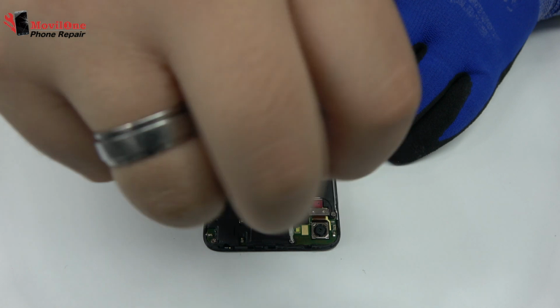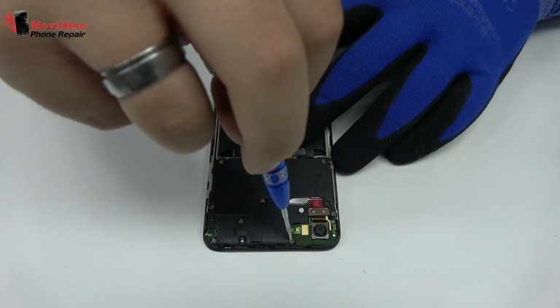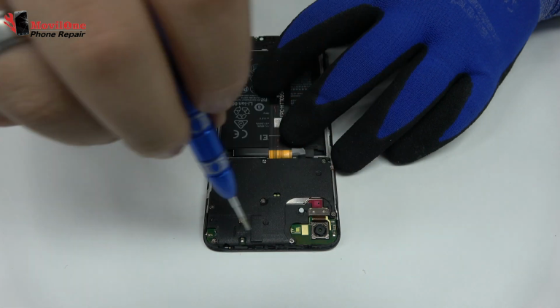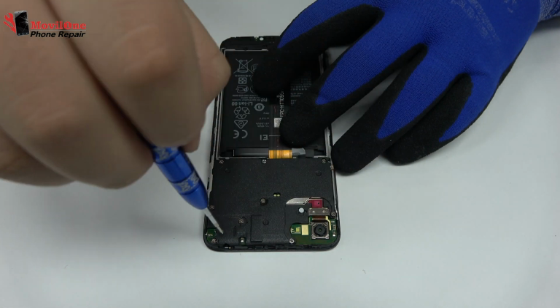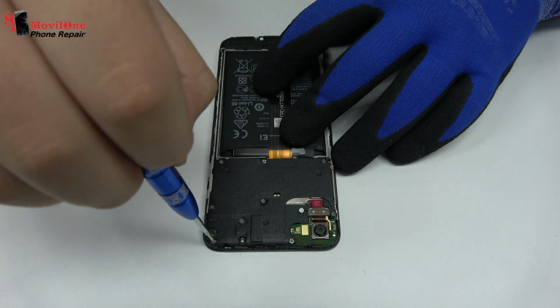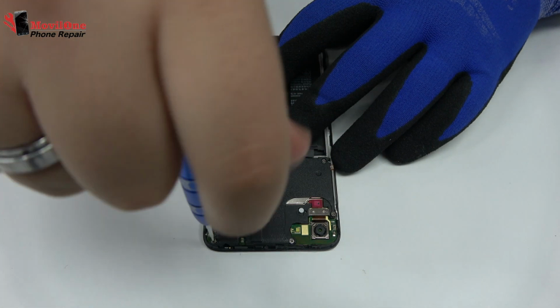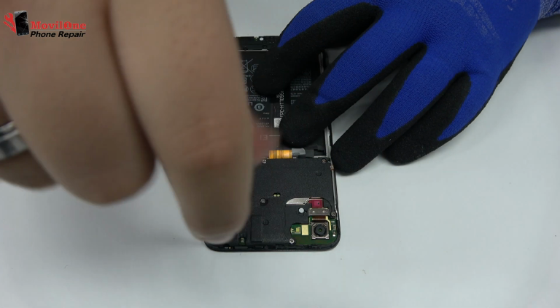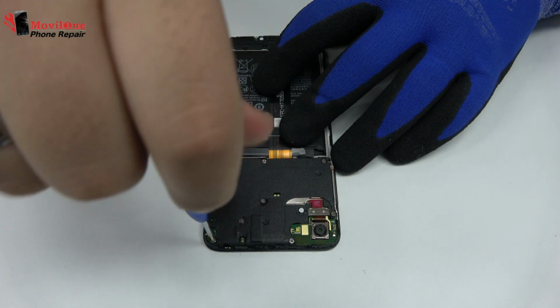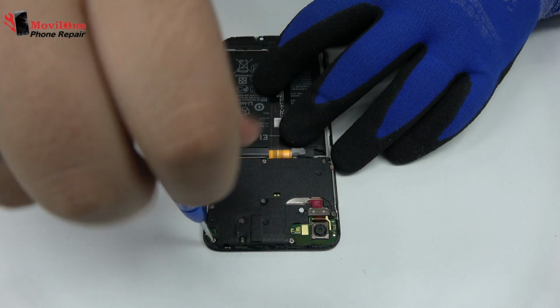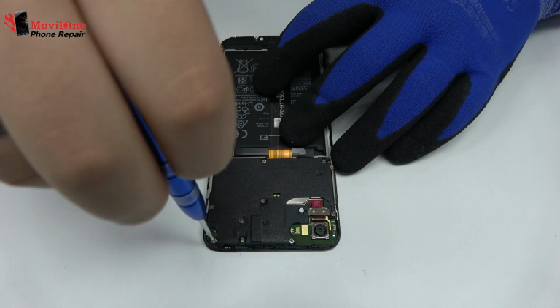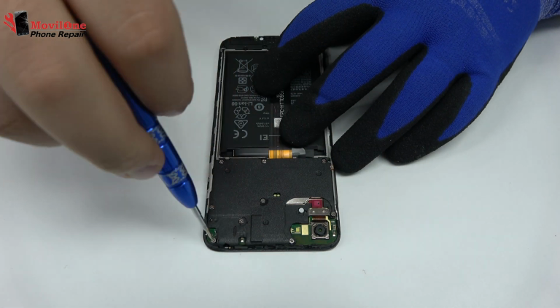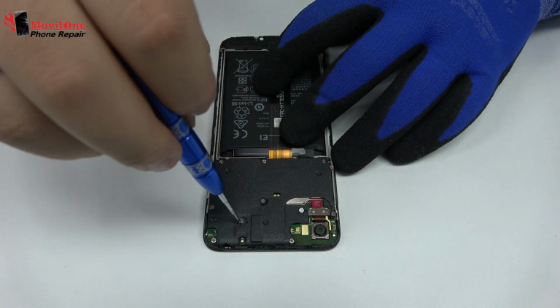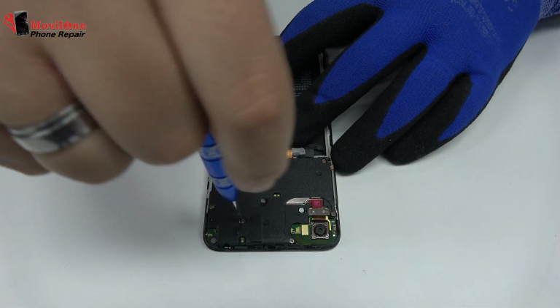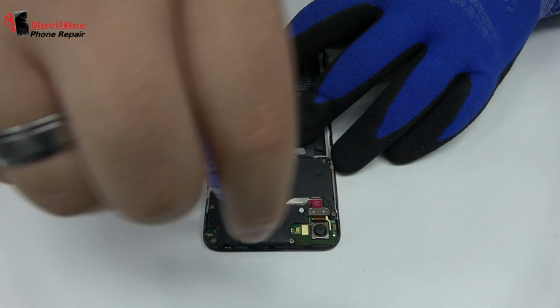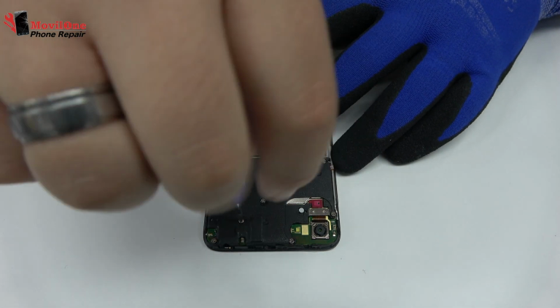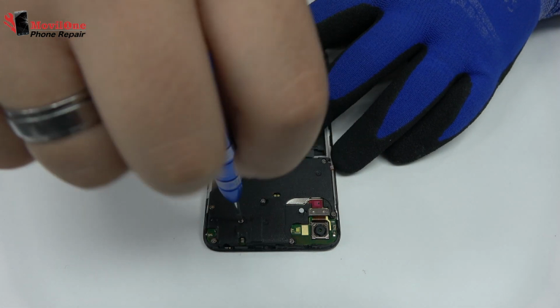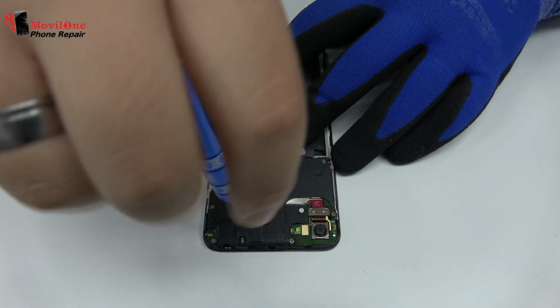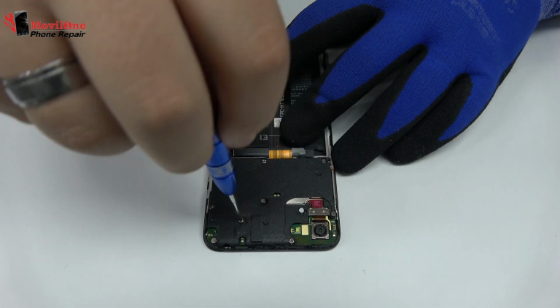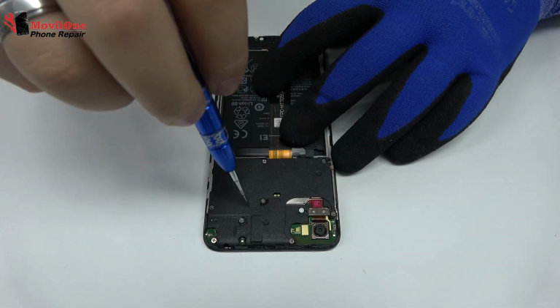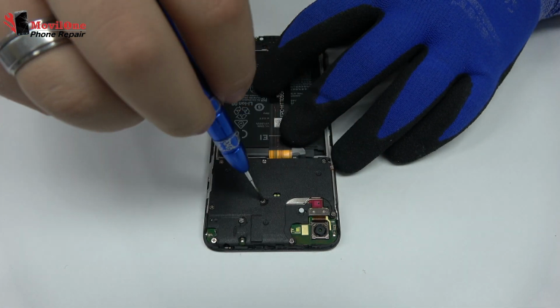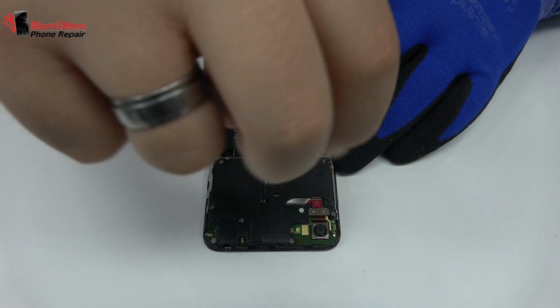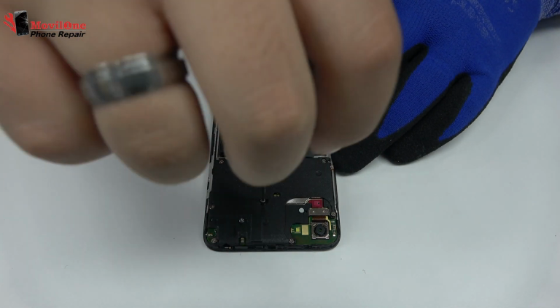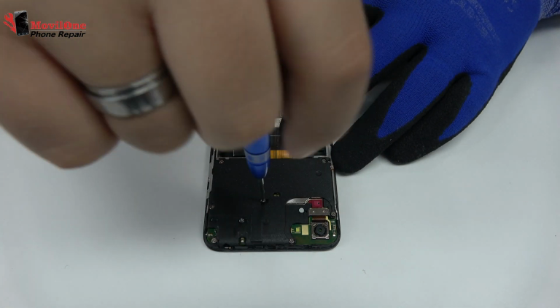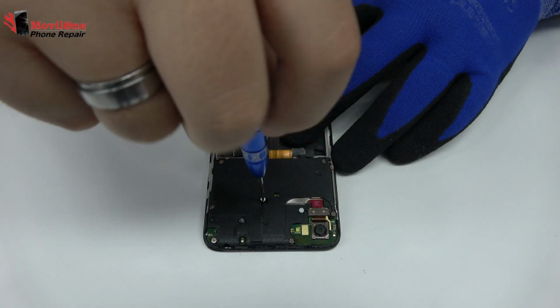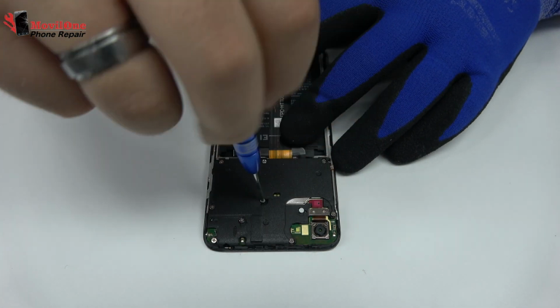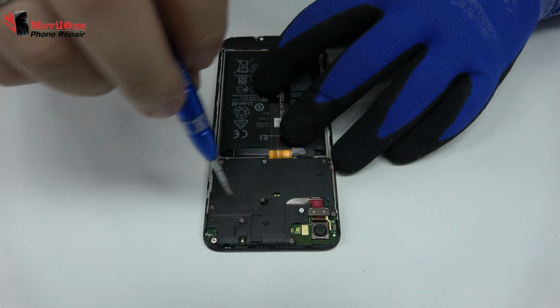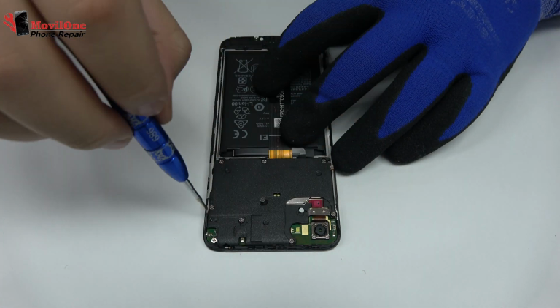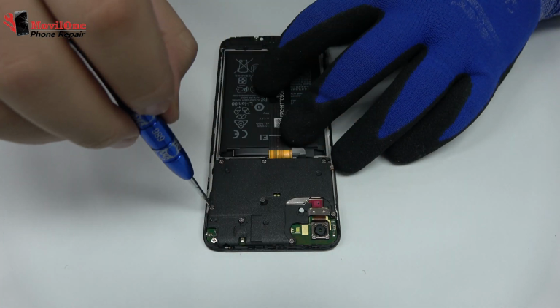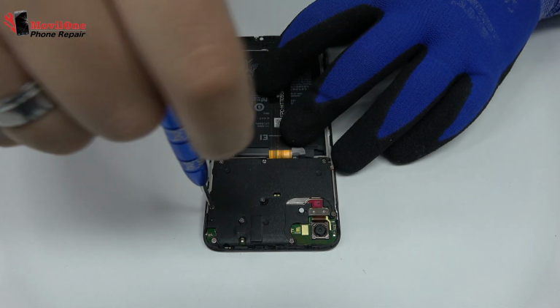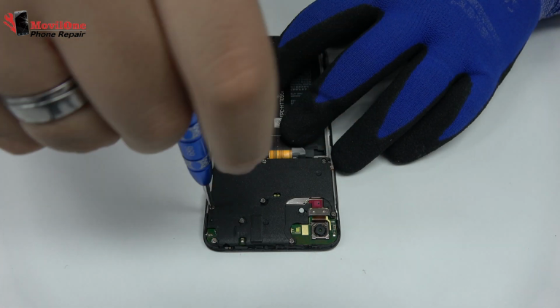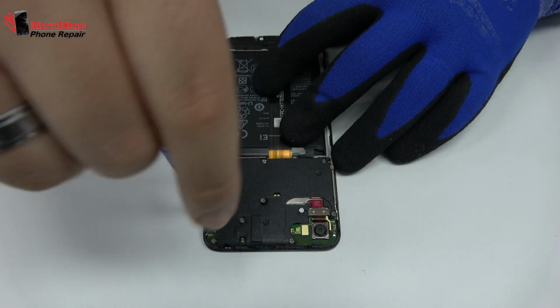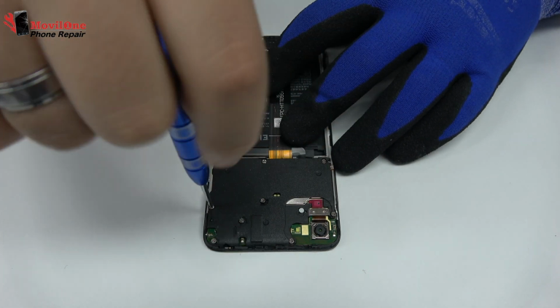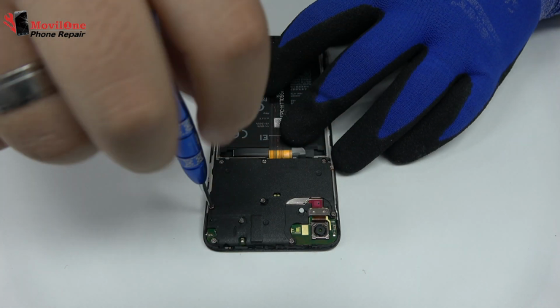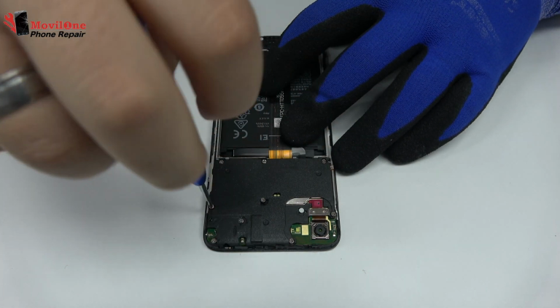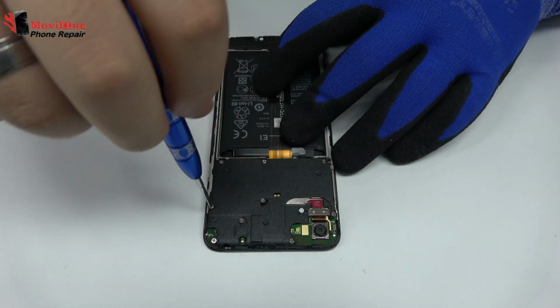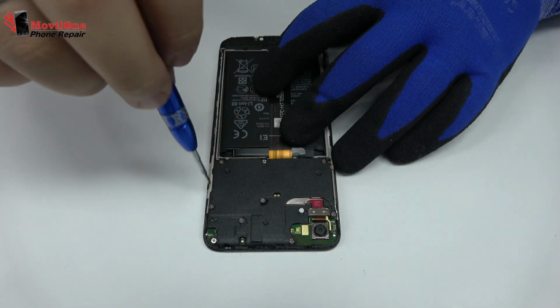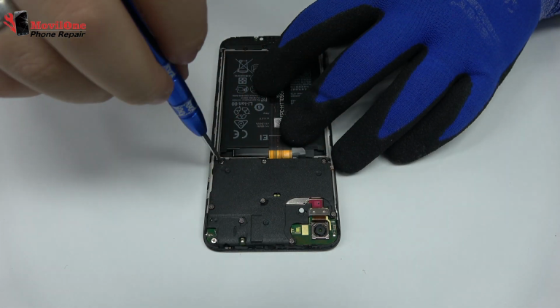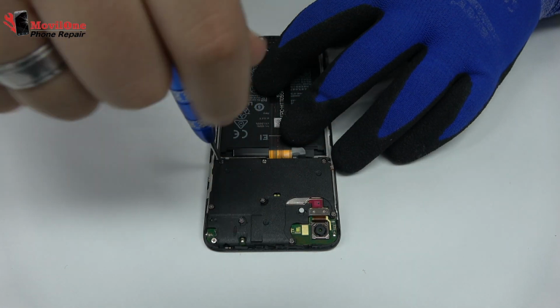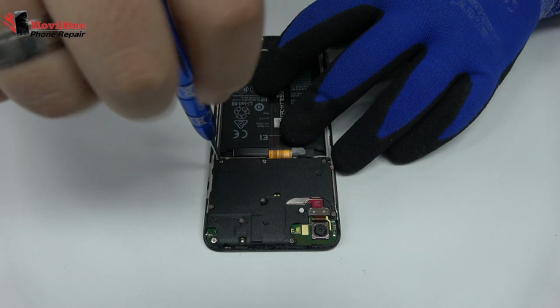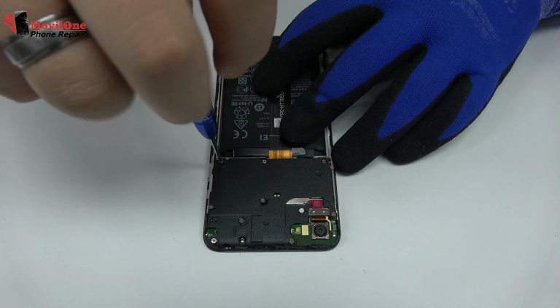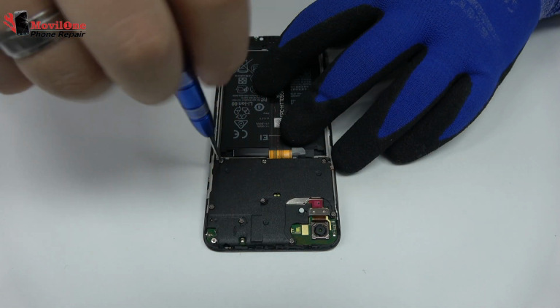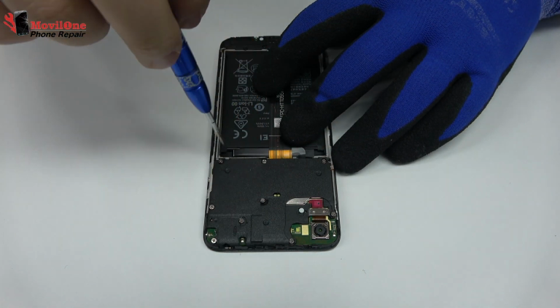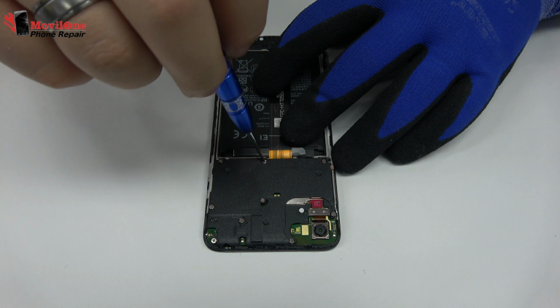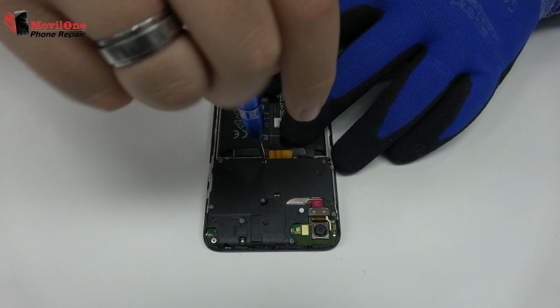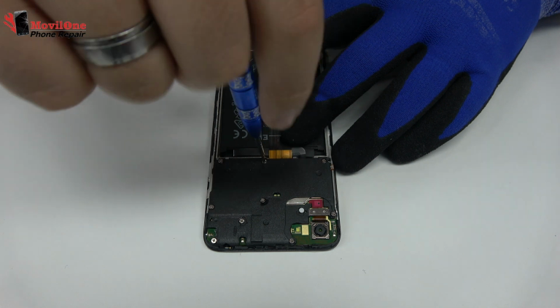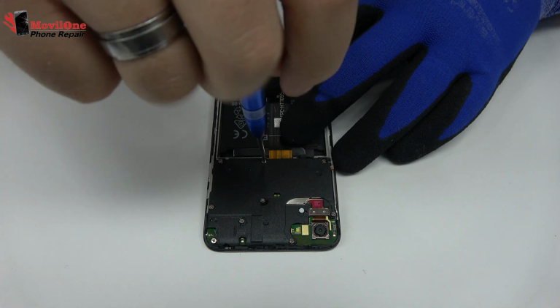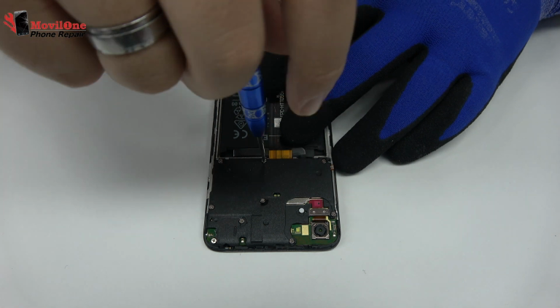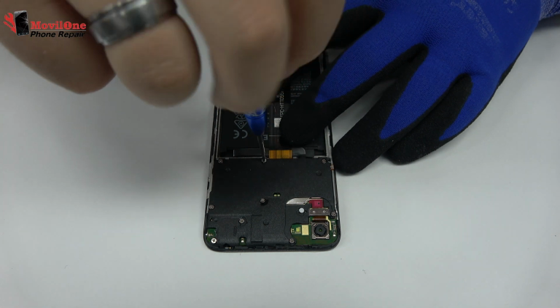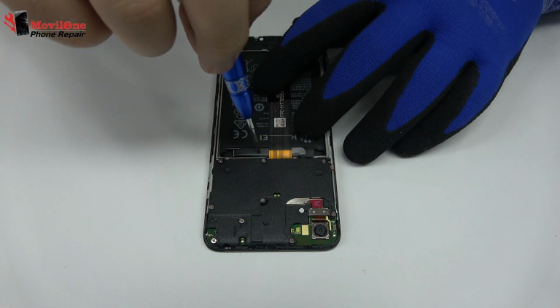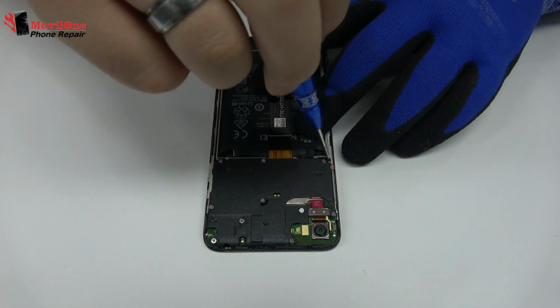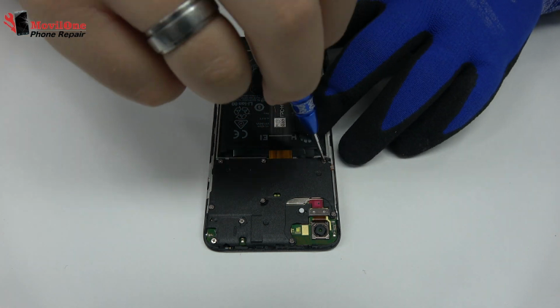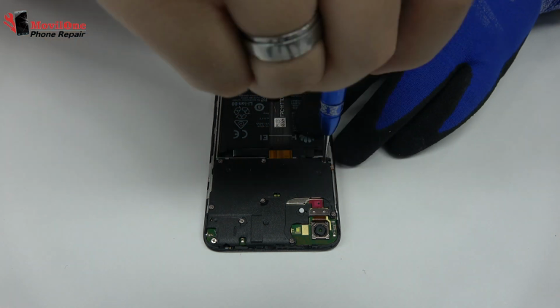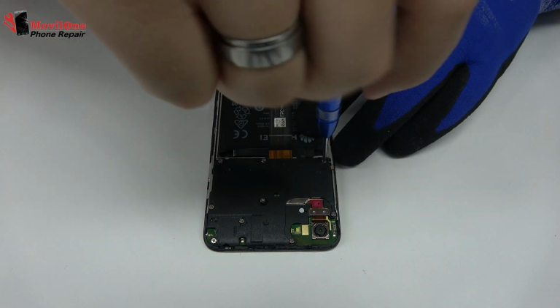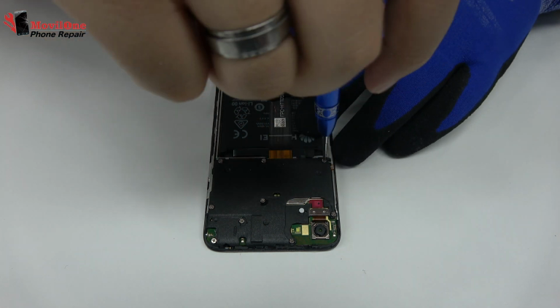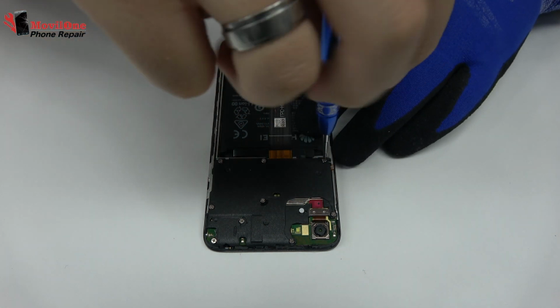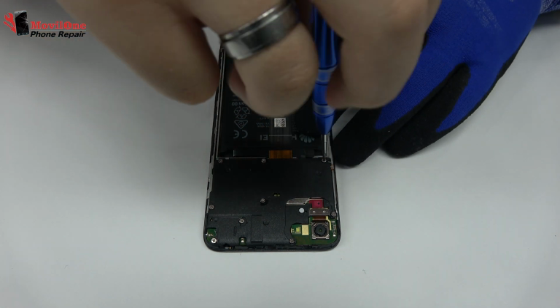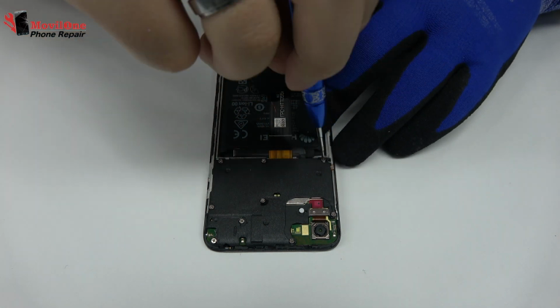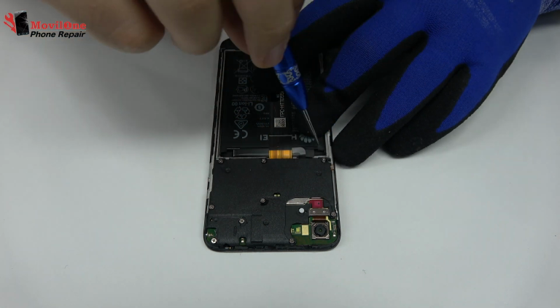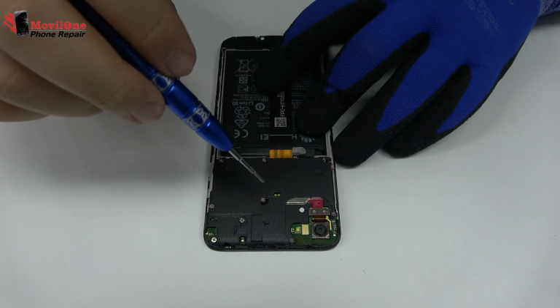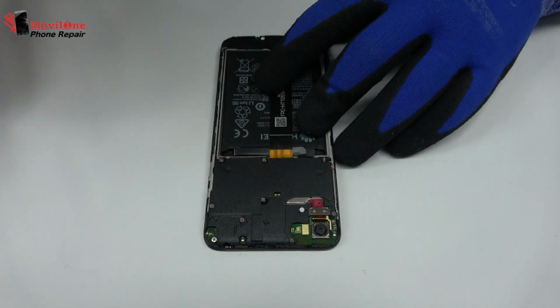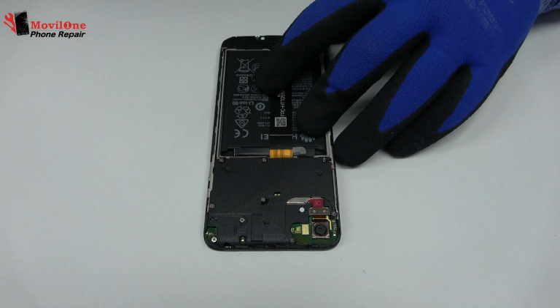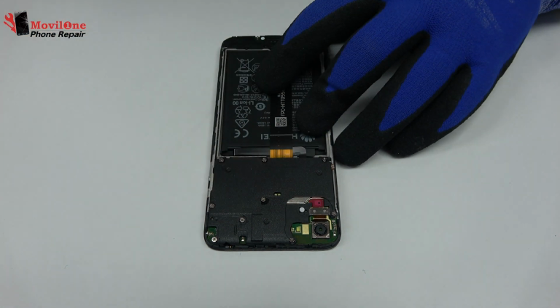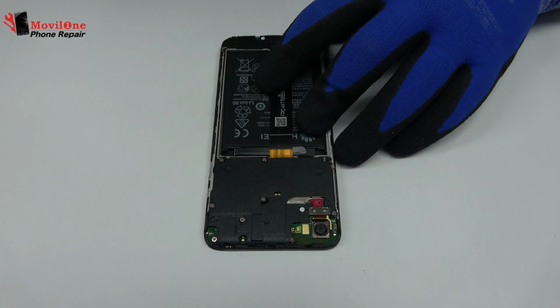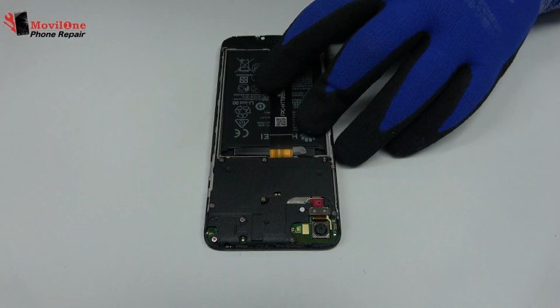We release the screws of the middle frame. For that, we use a professional Phillips screwdriver.